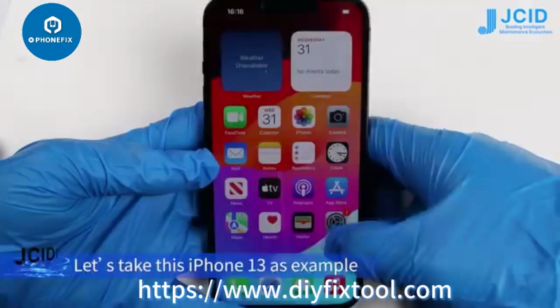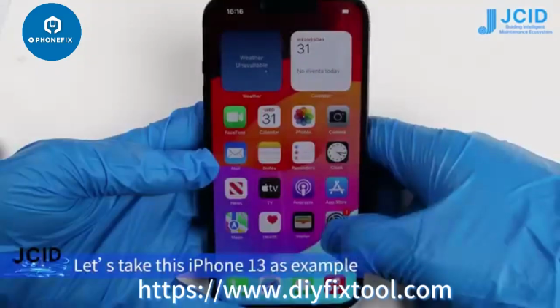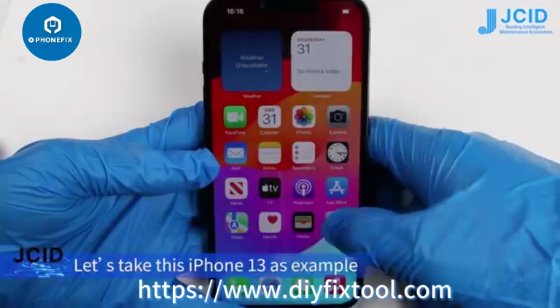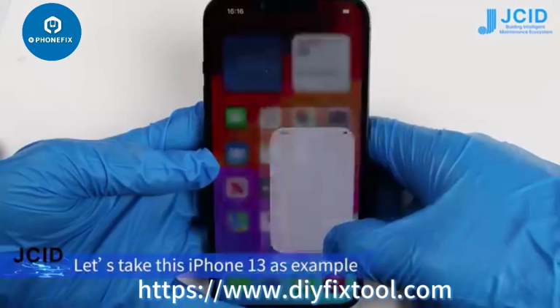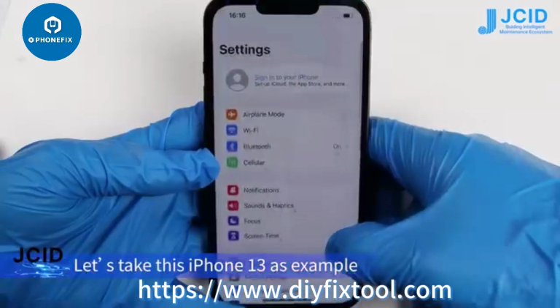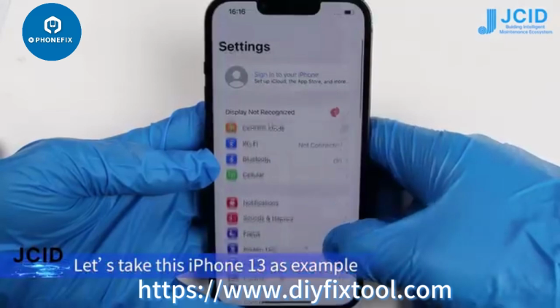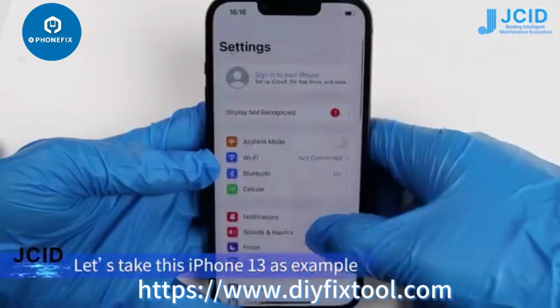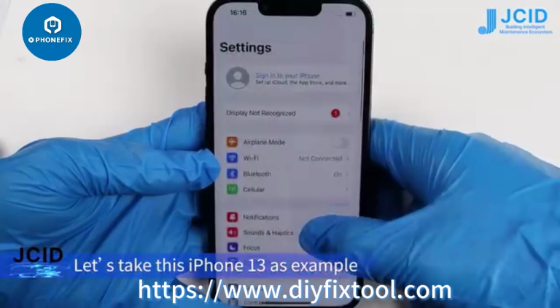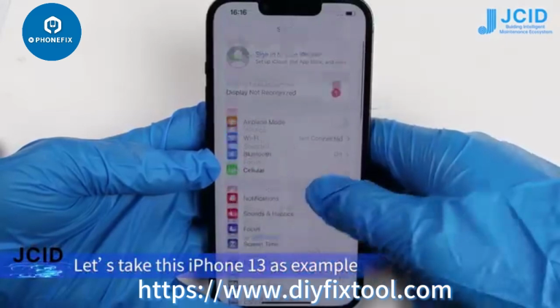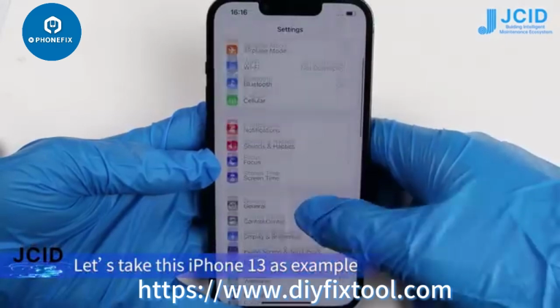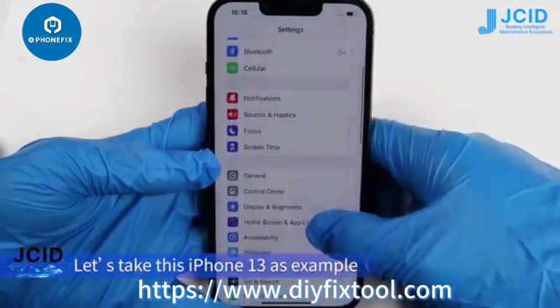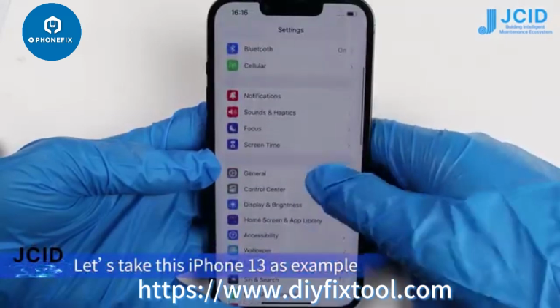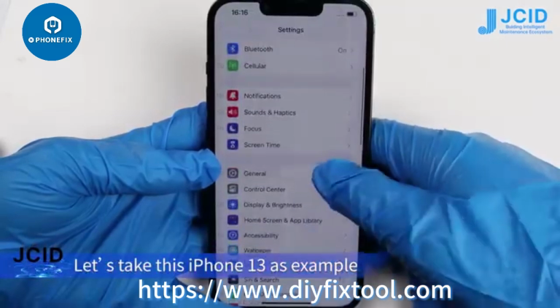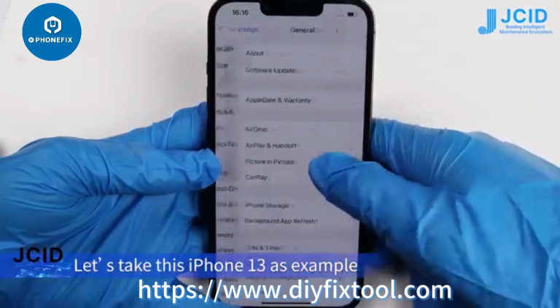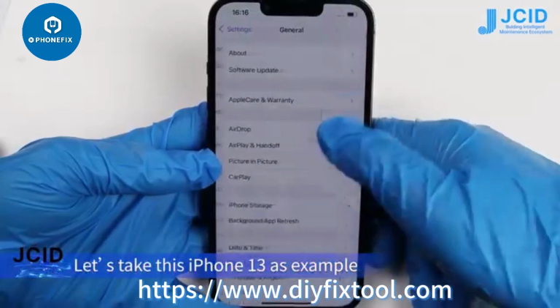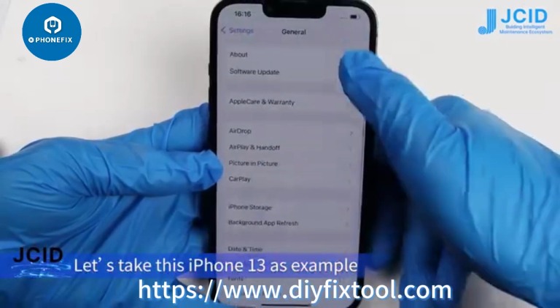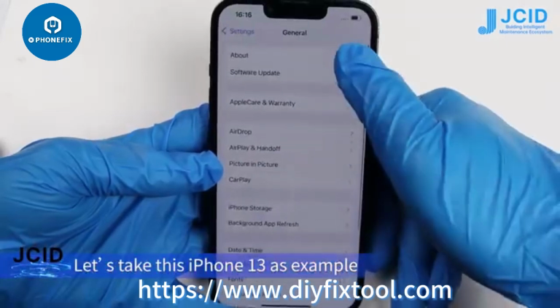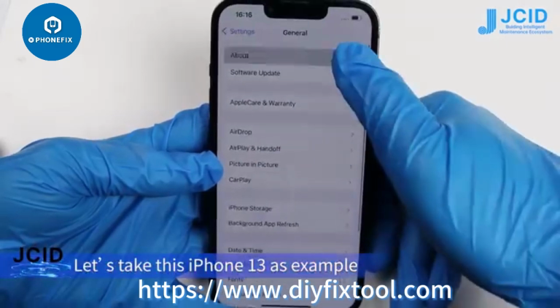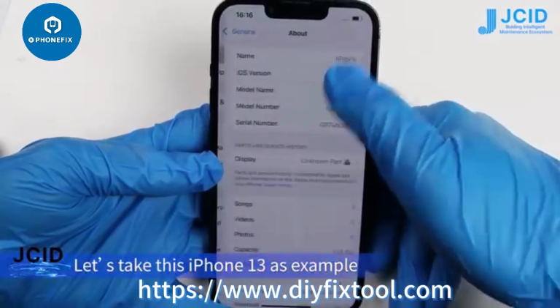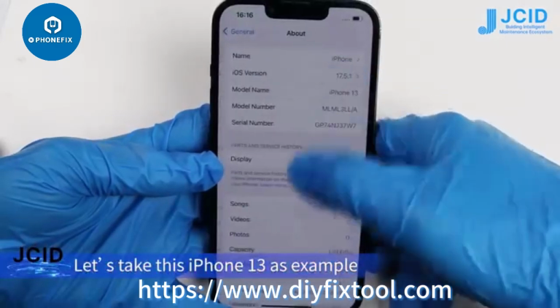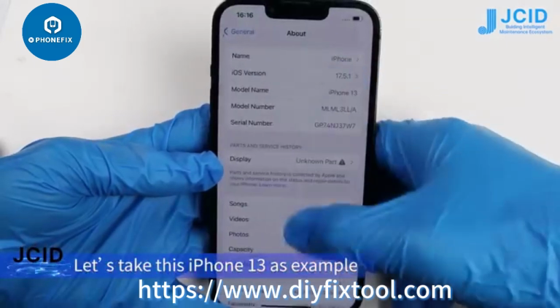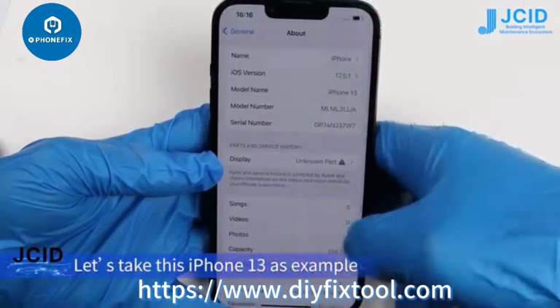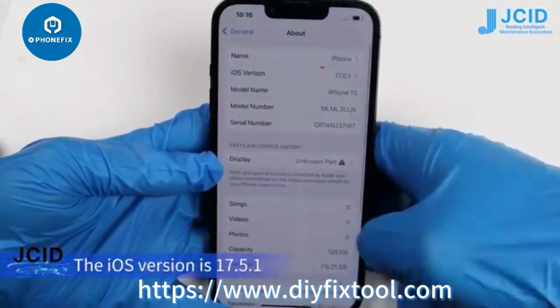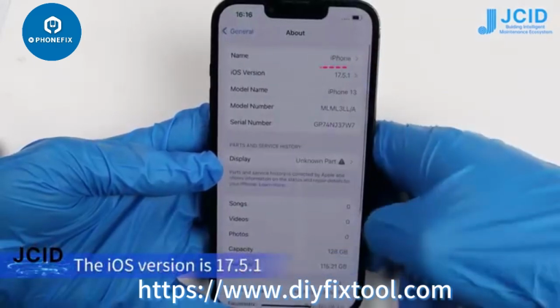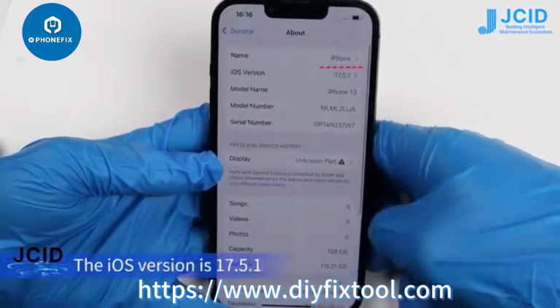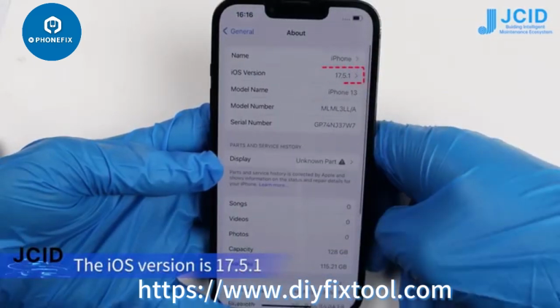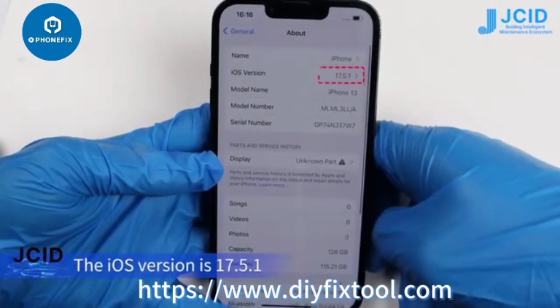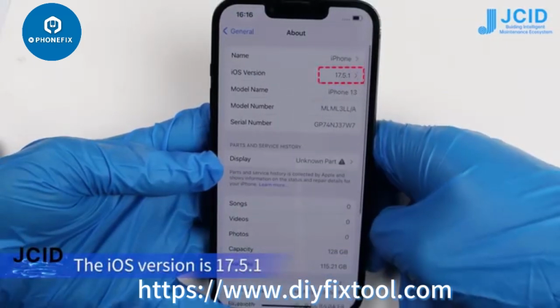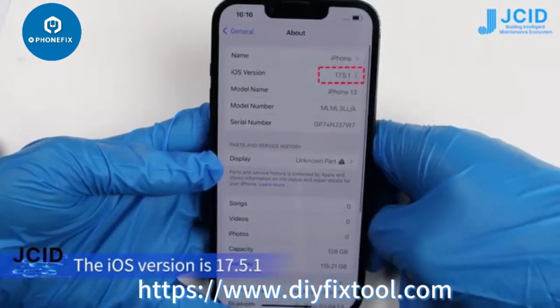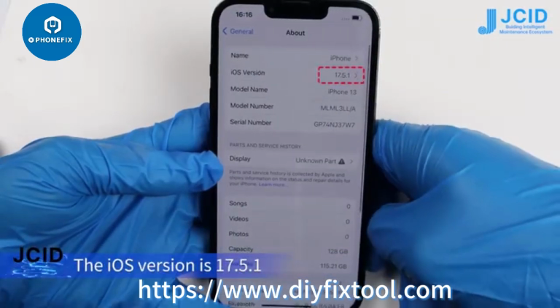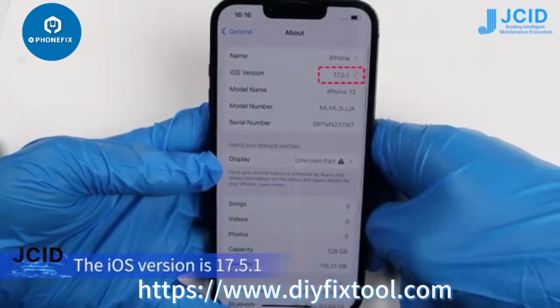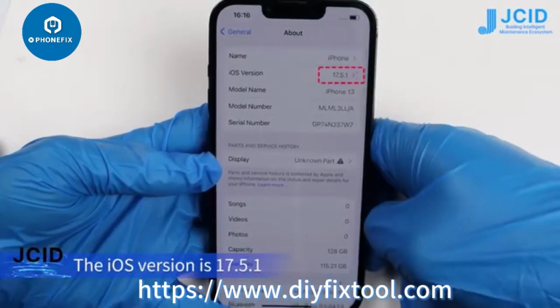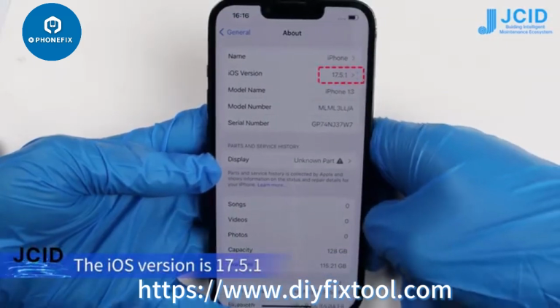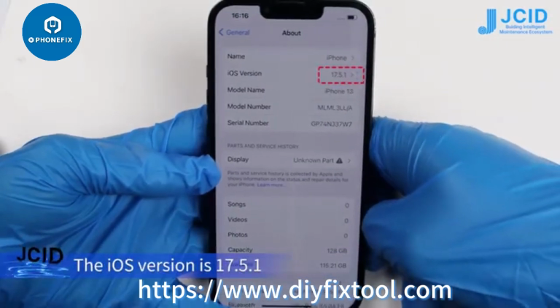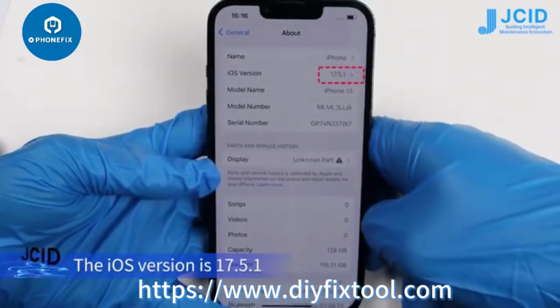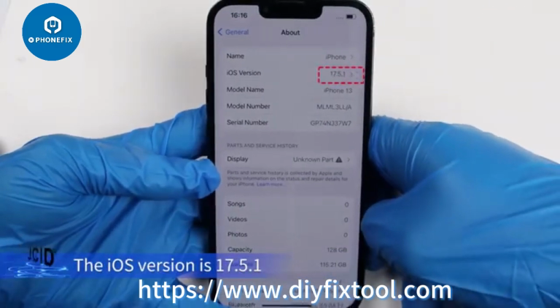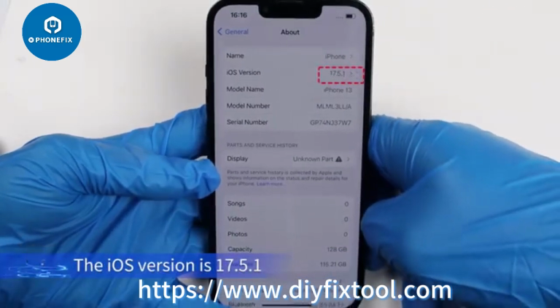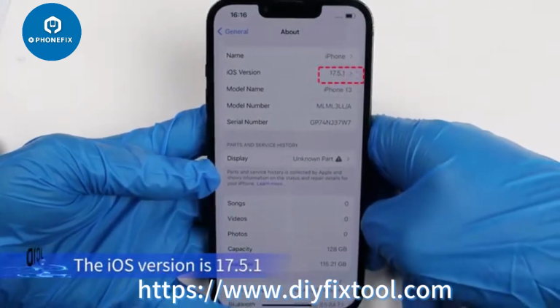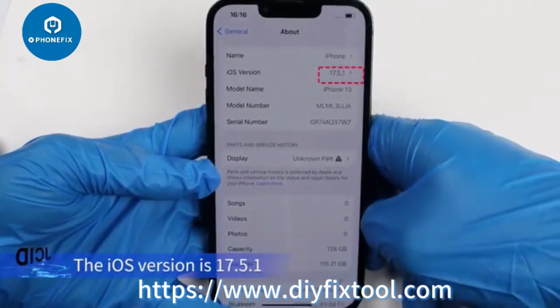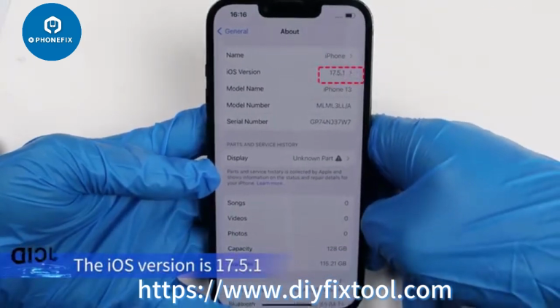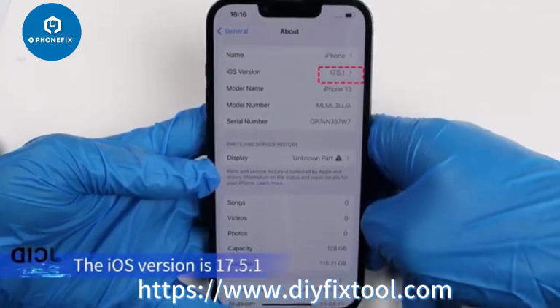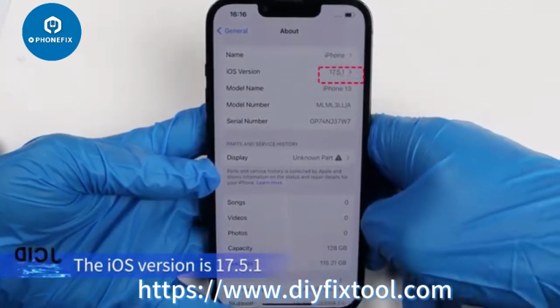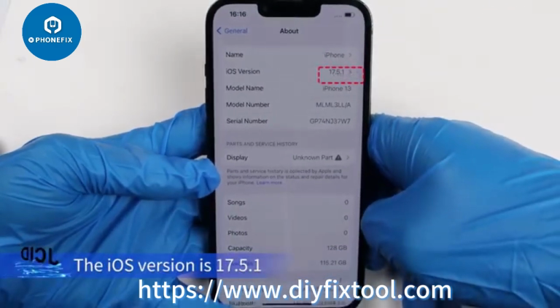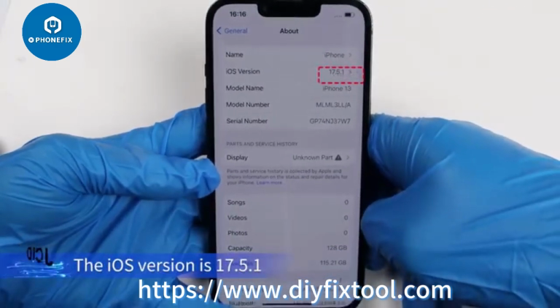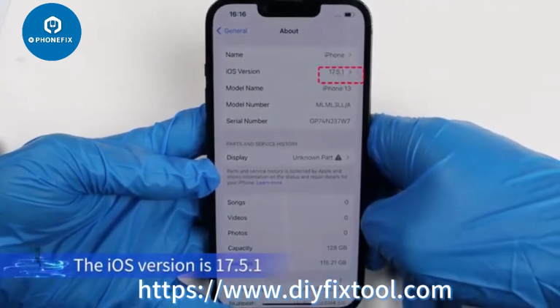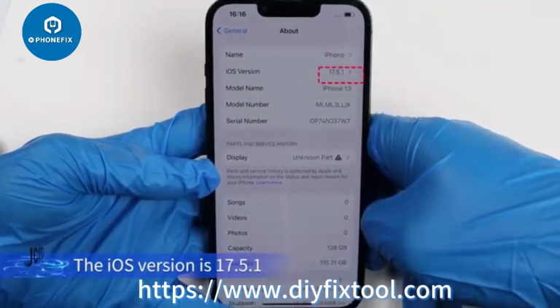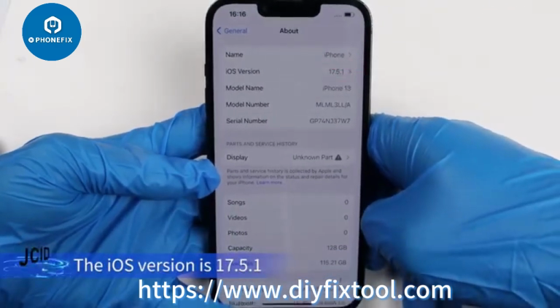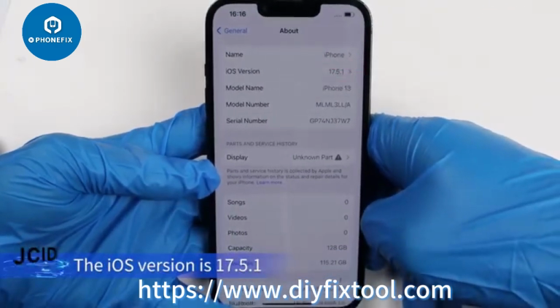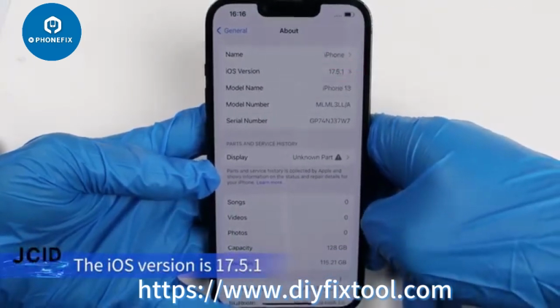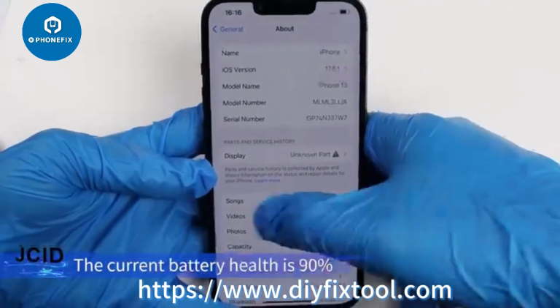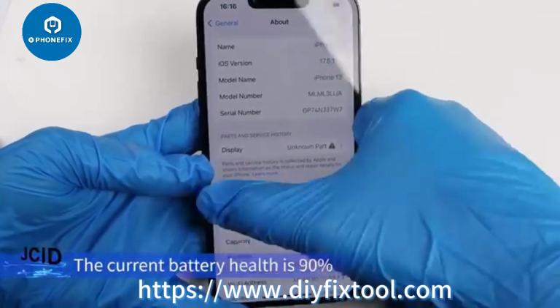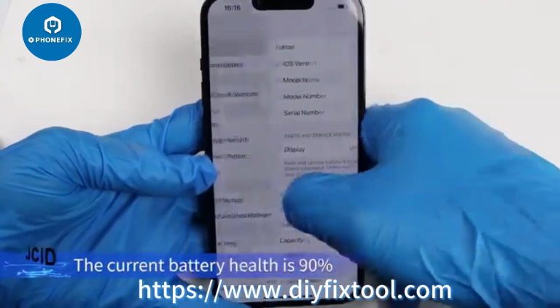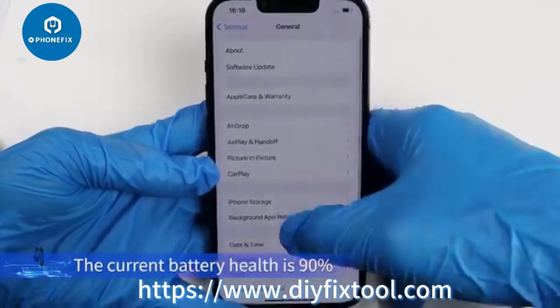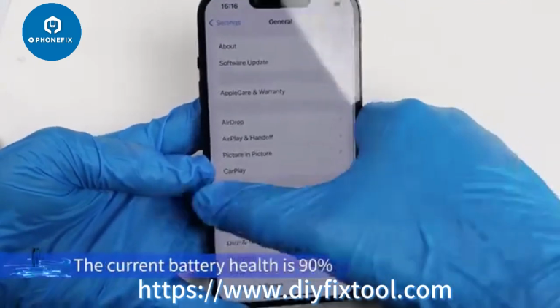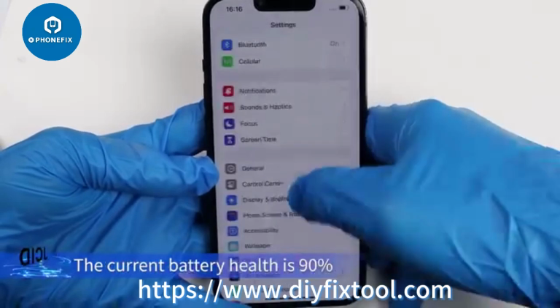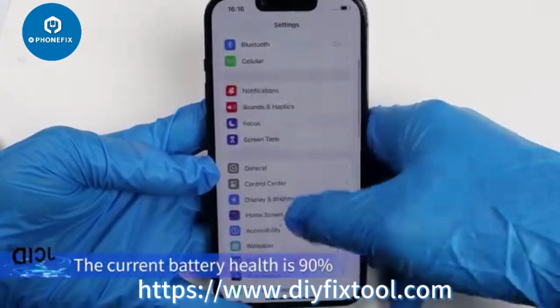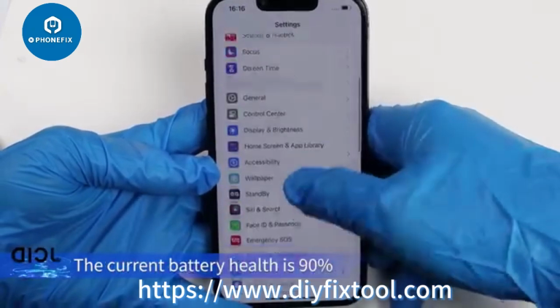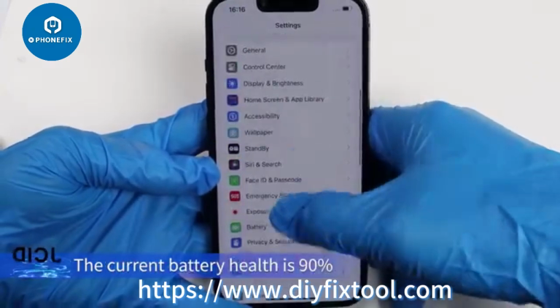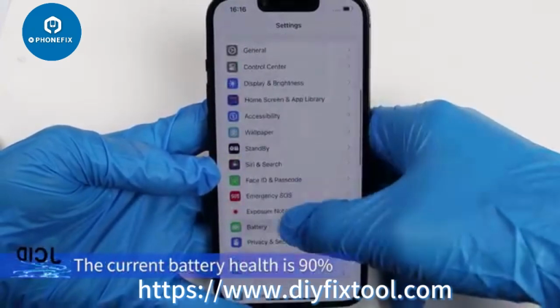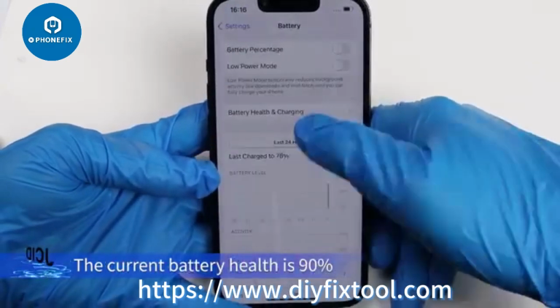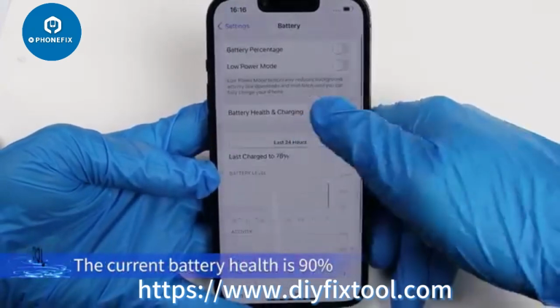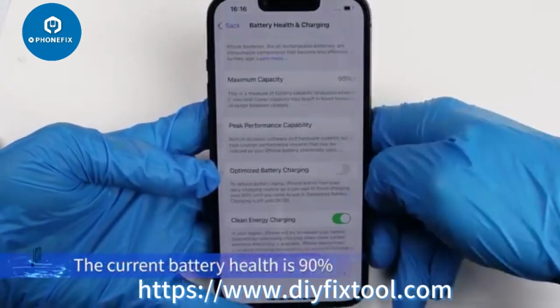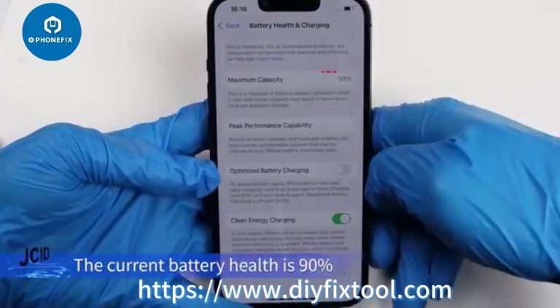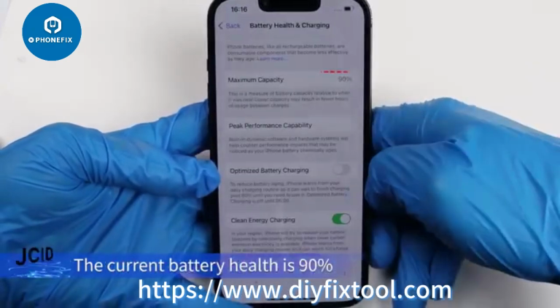Let's take this iPhone 13 as an example. The iOS version is 17.5.1, and the current battery health is 90%.